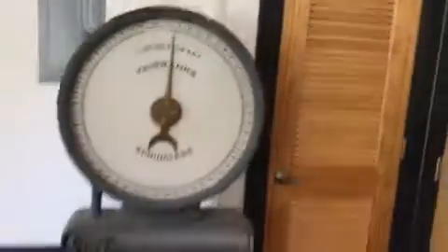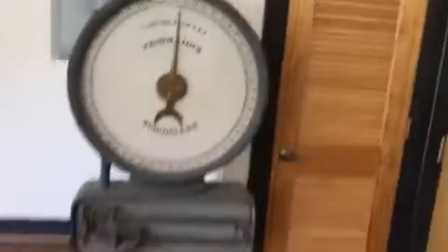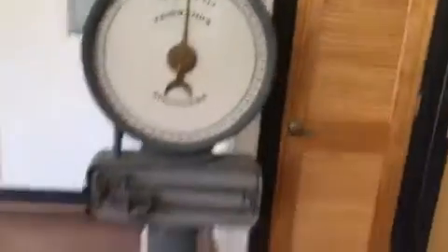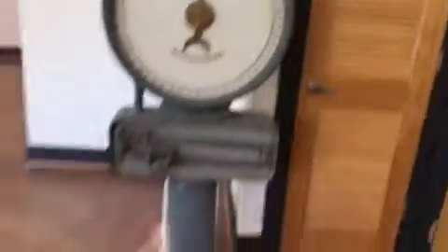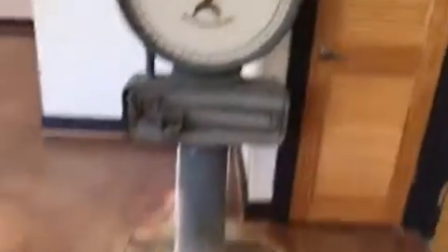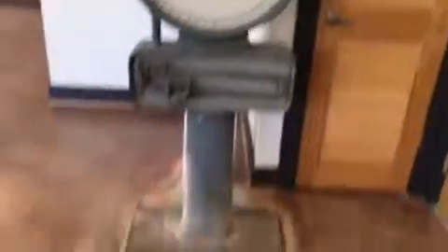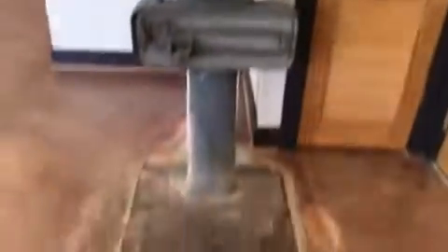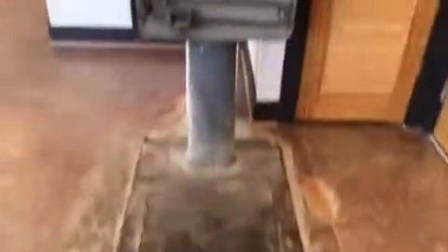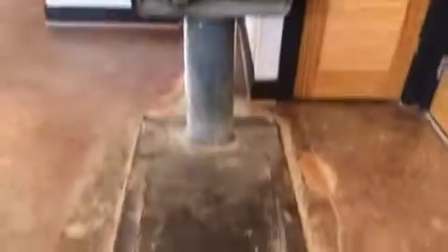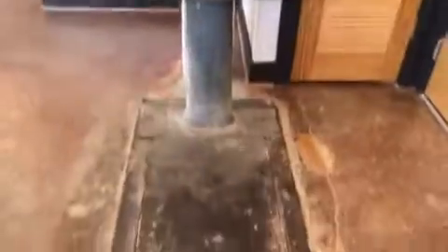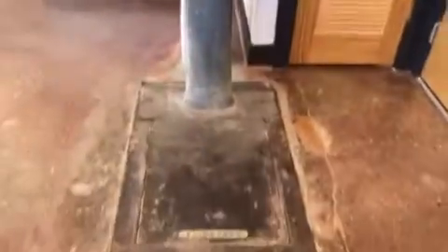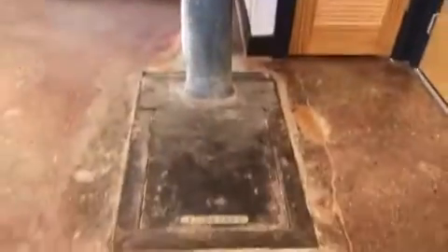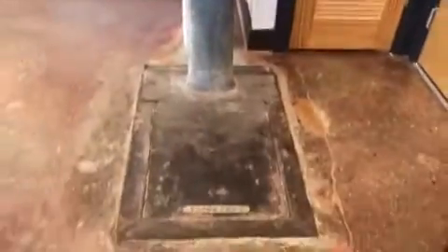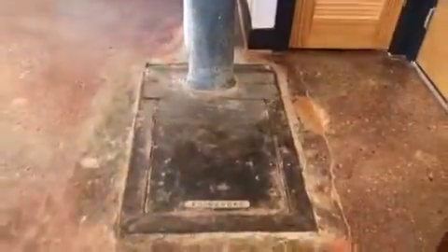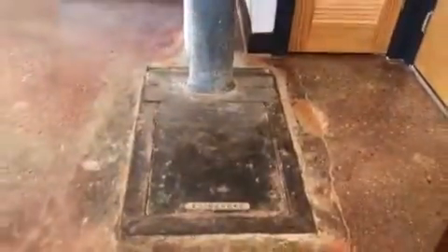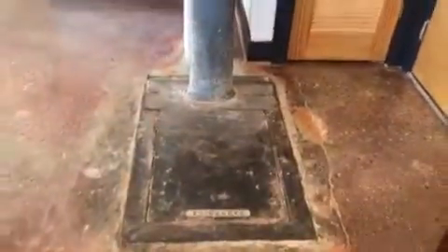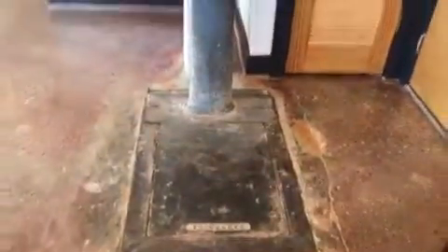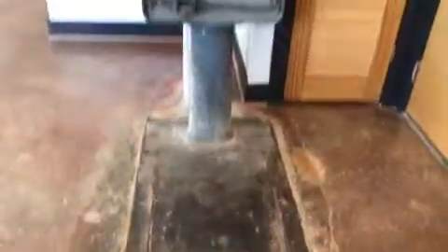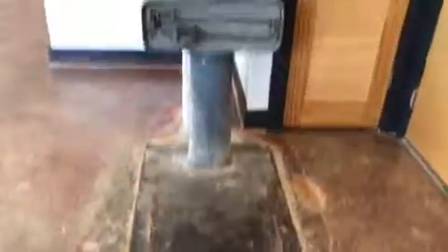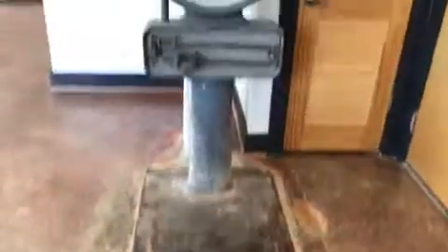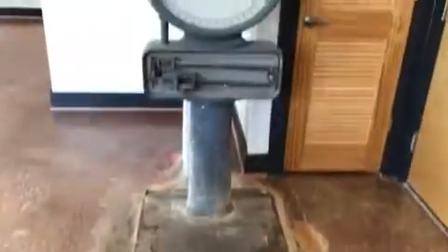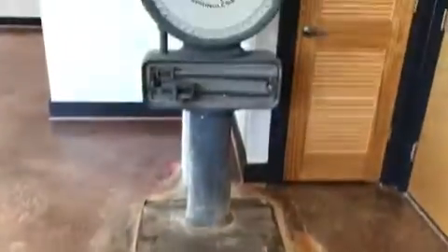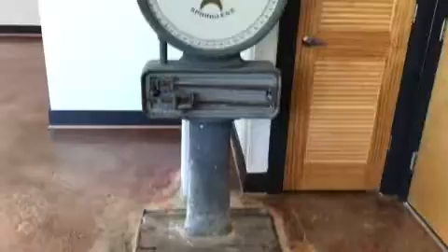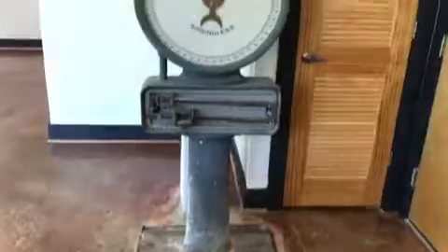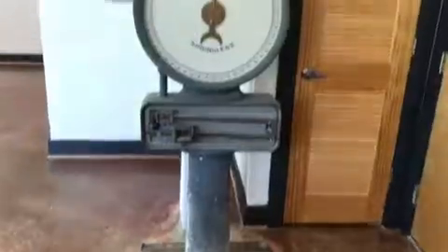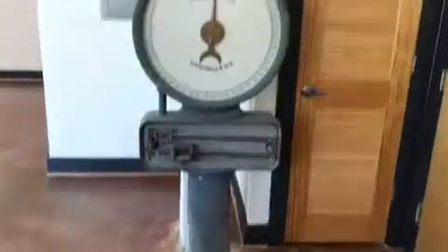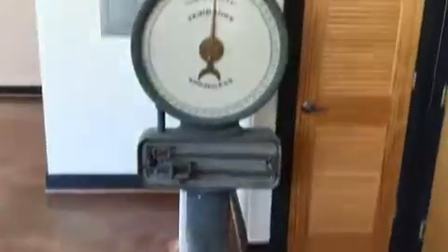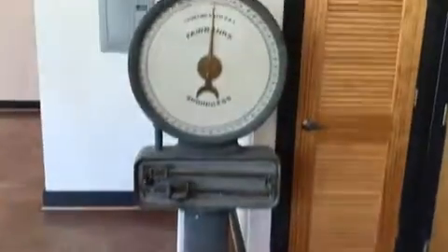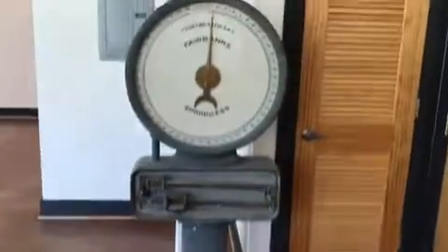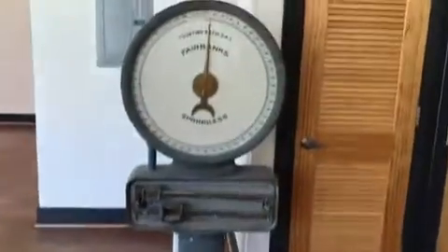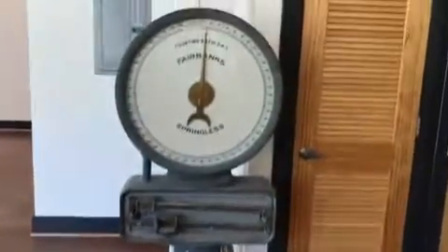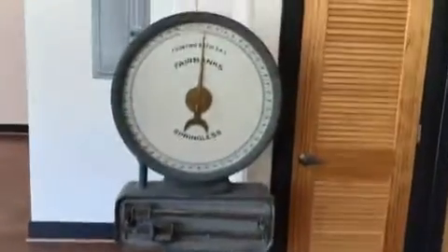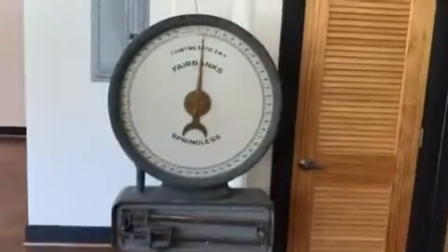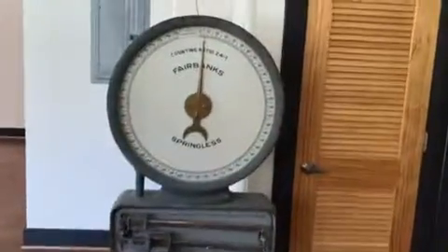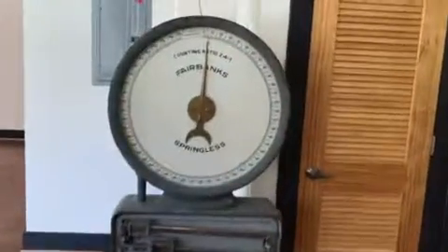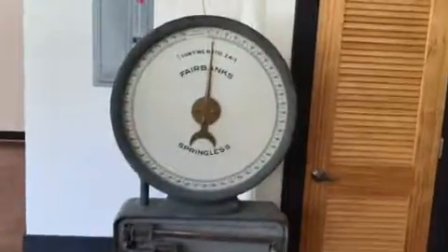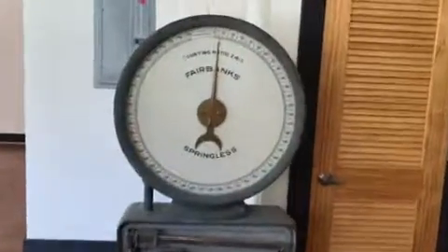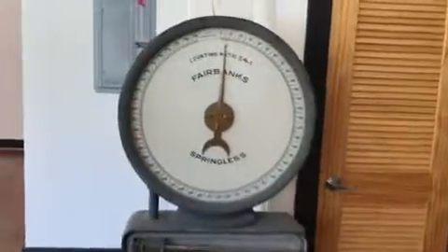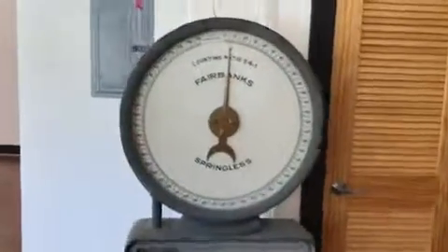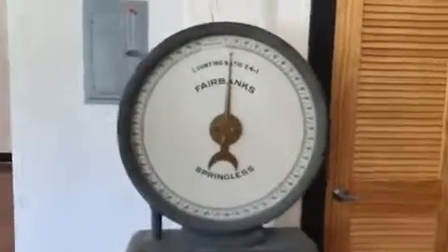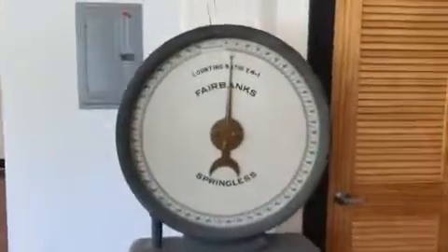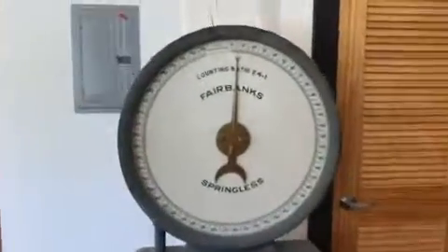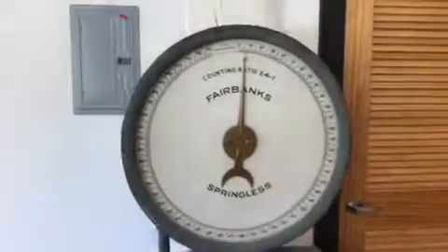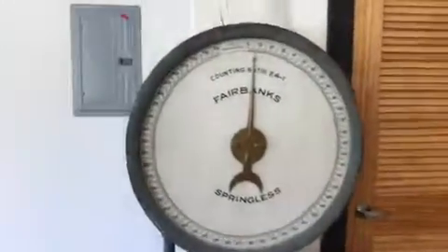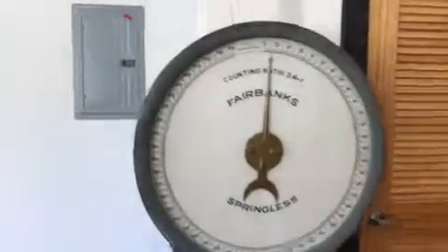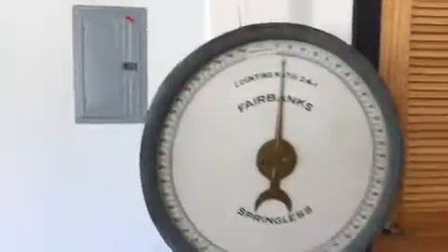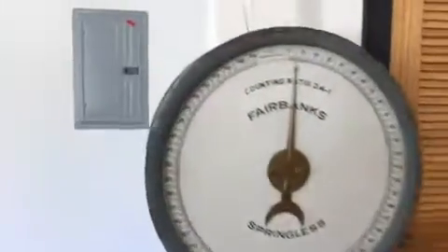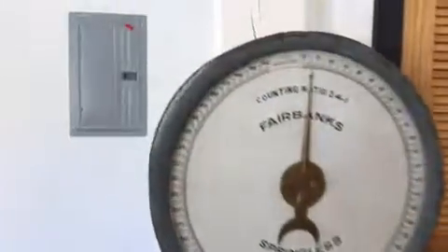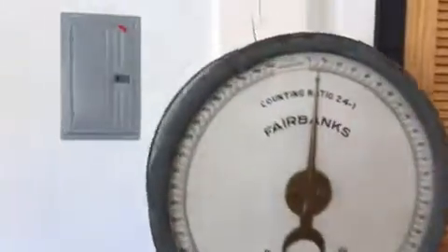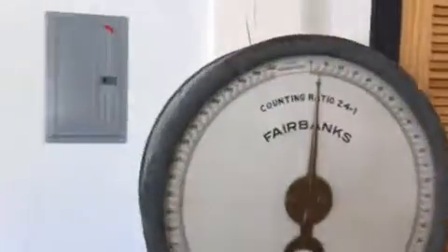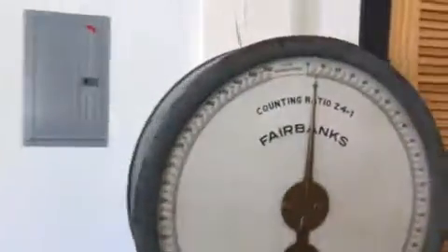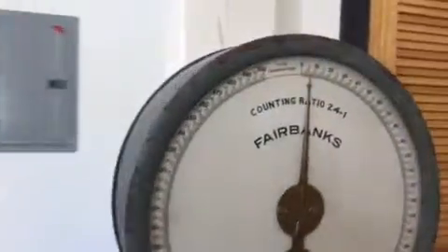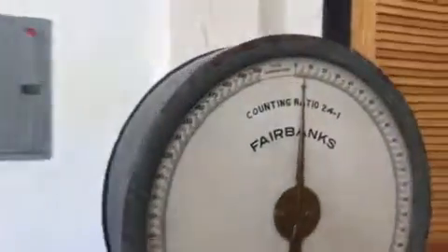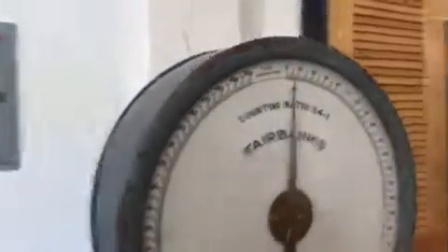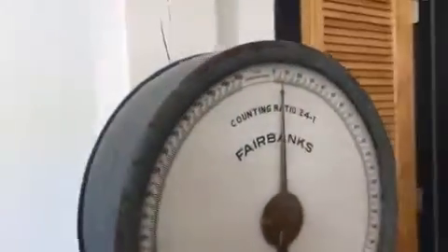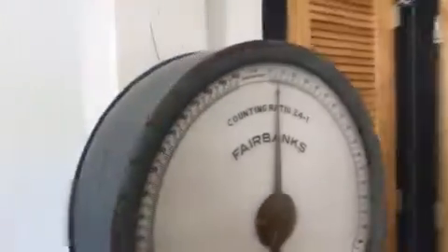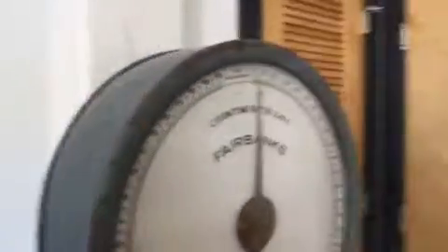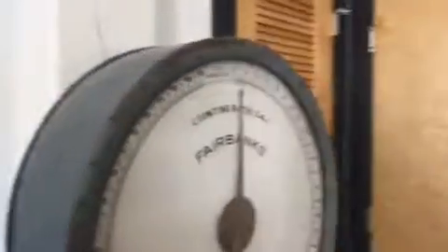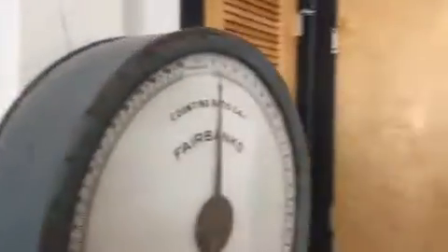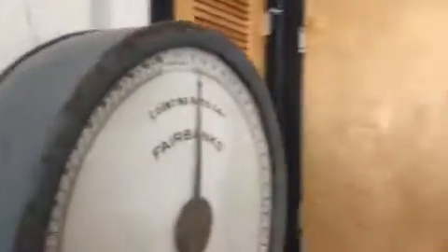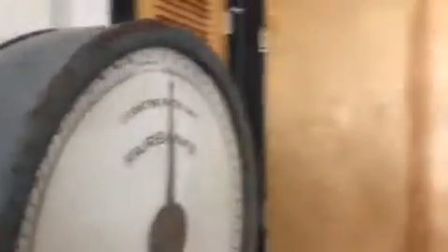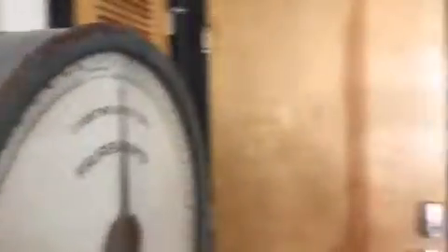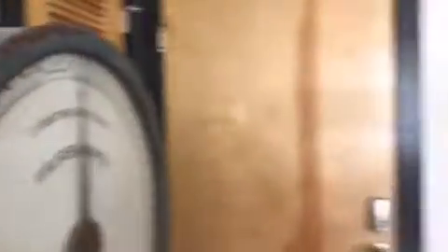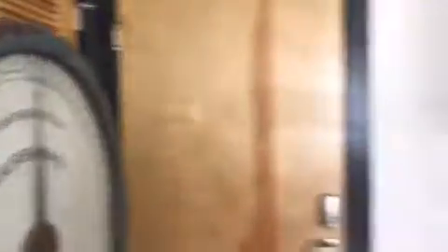It has a scale on it that you can actually weigh yourself on. It's fun. It's off by a little bit, or is it not?